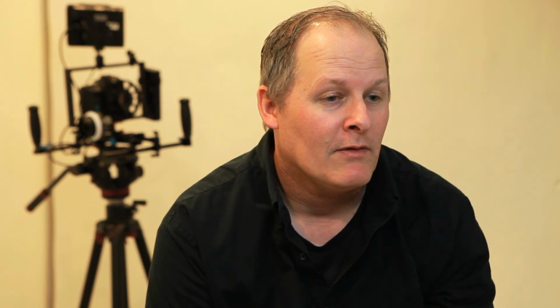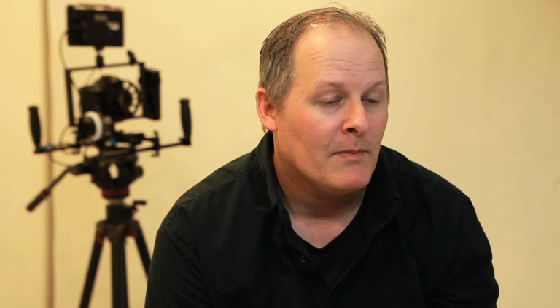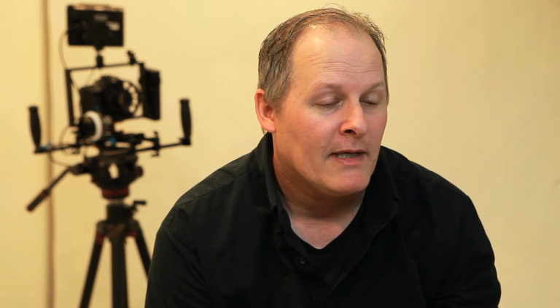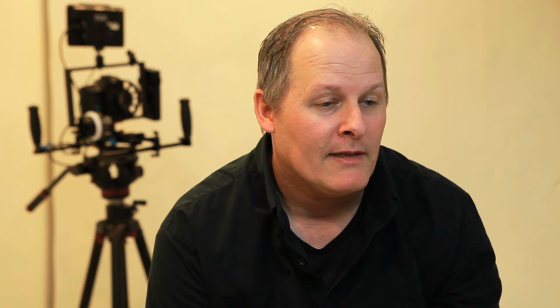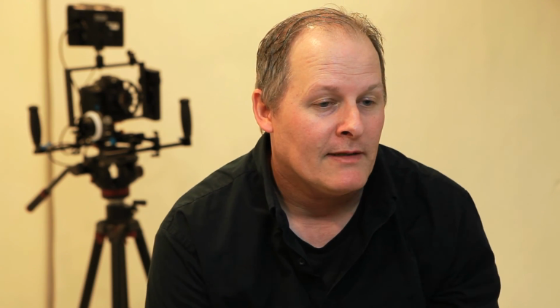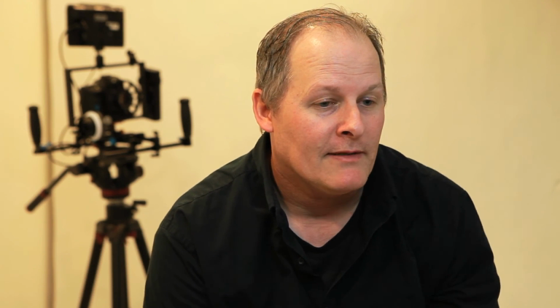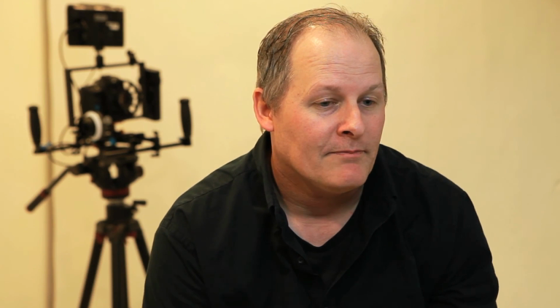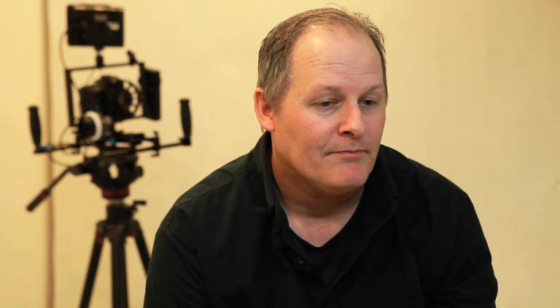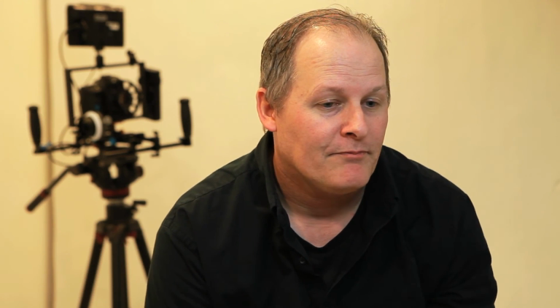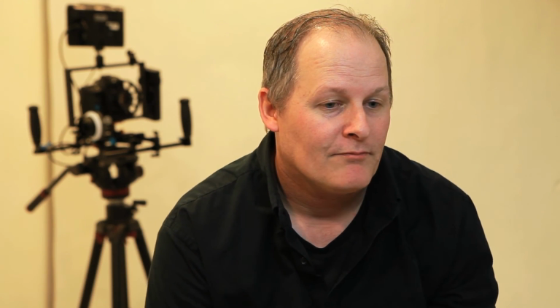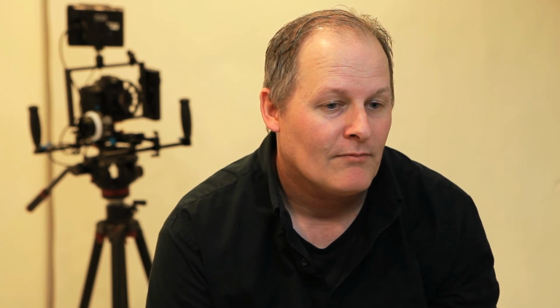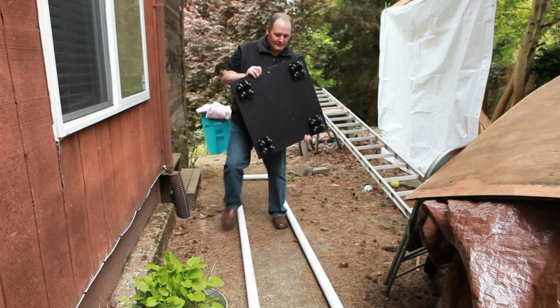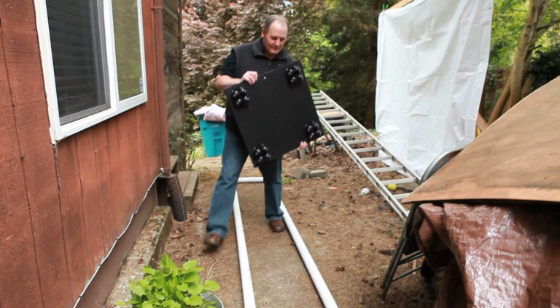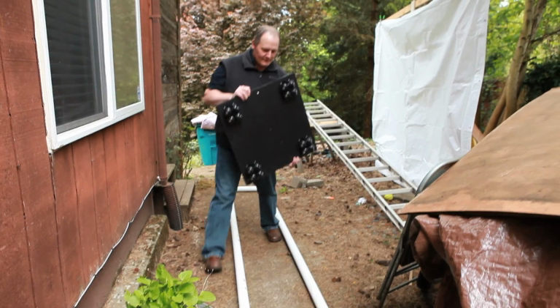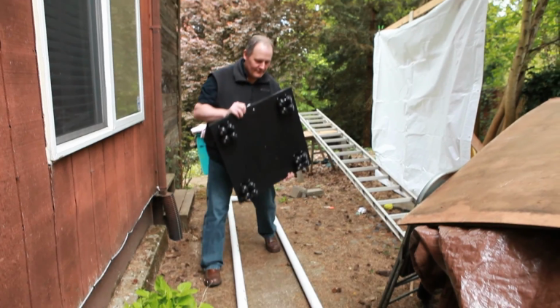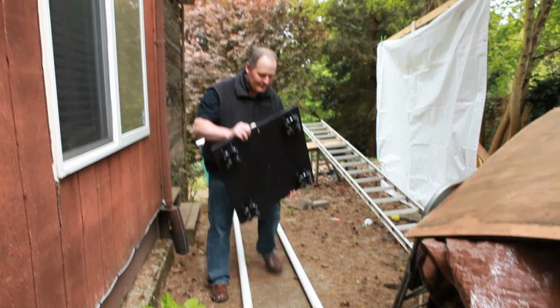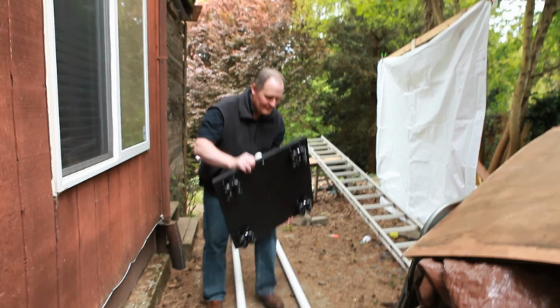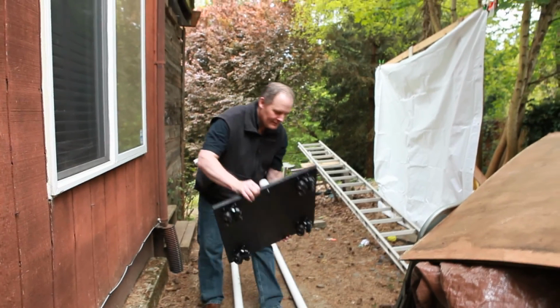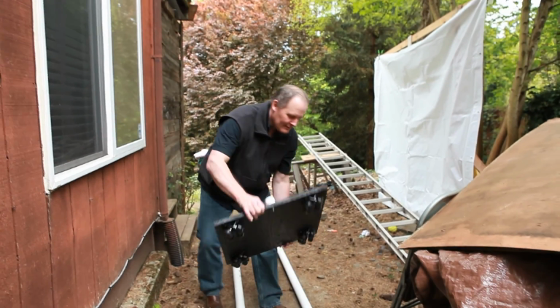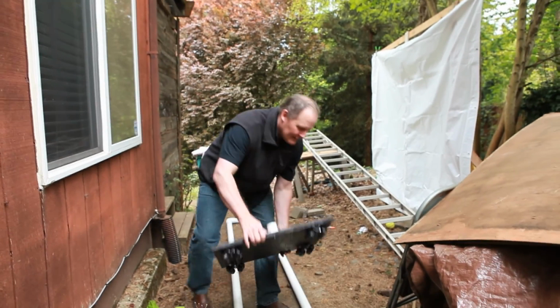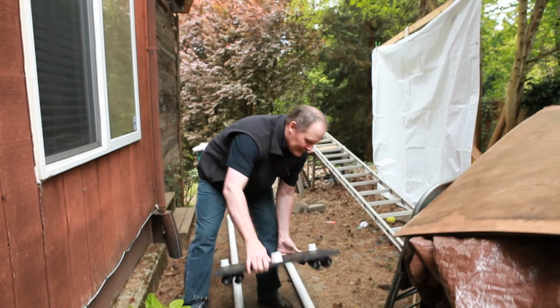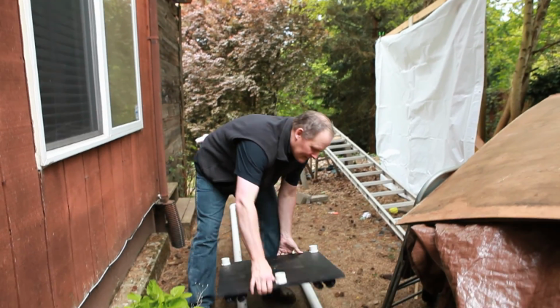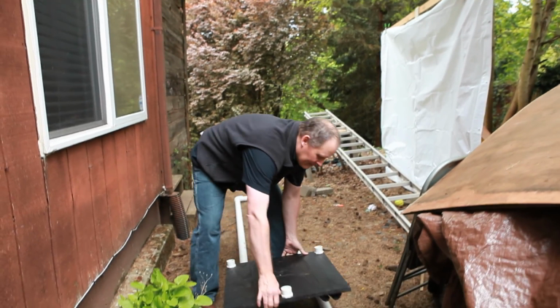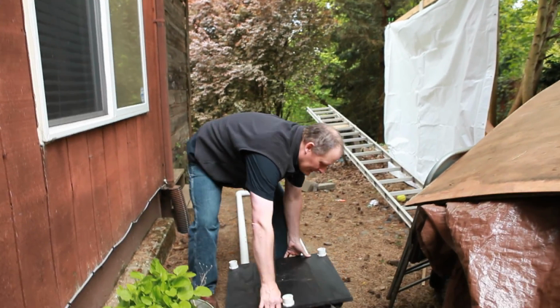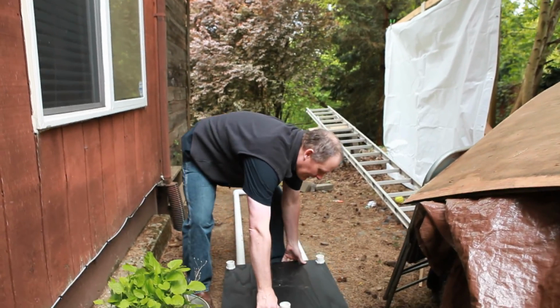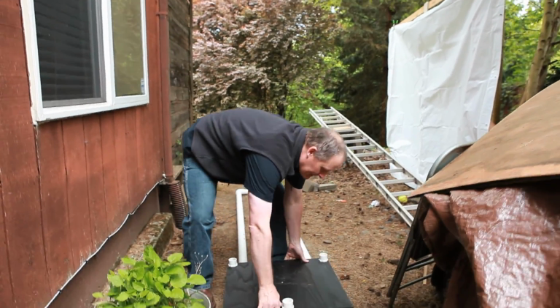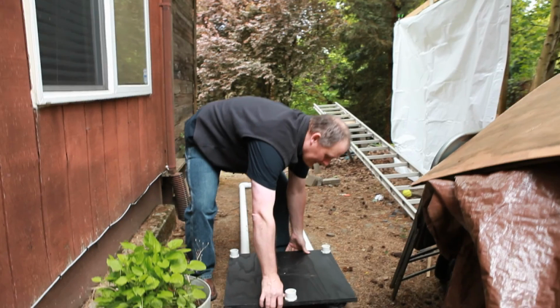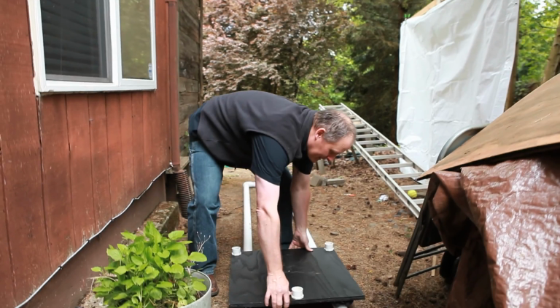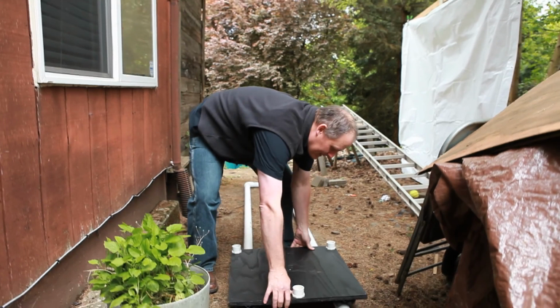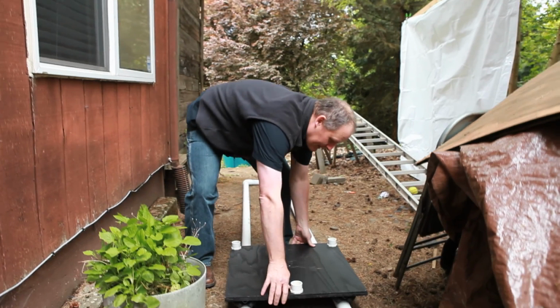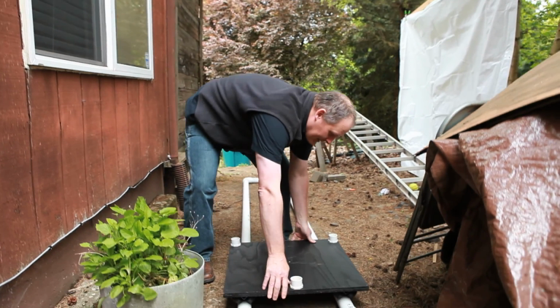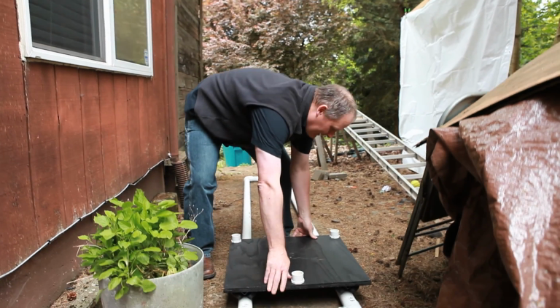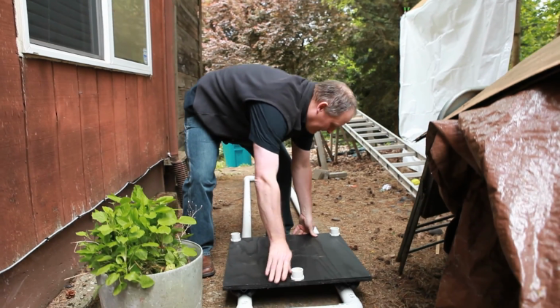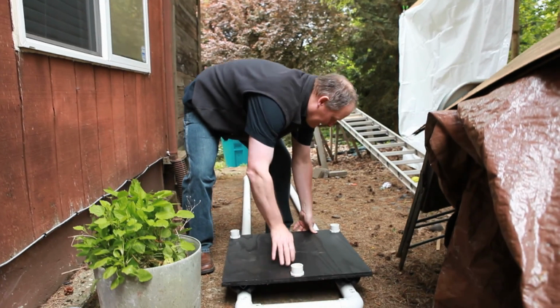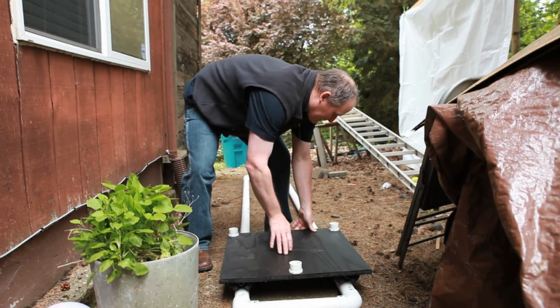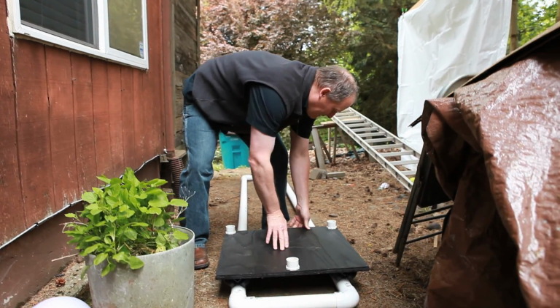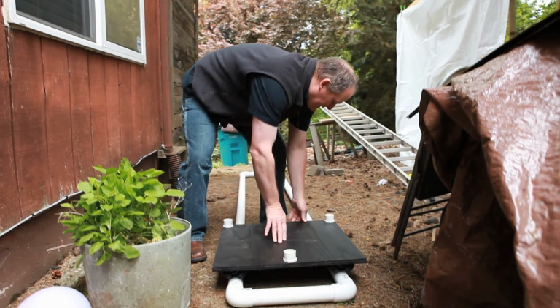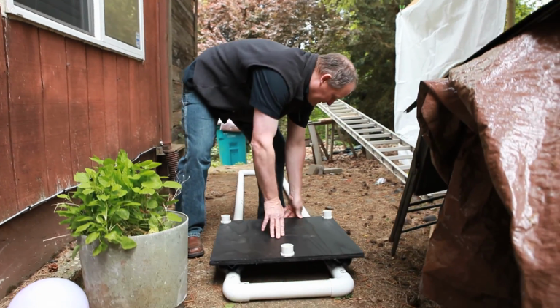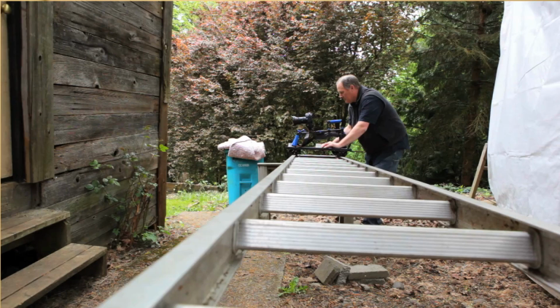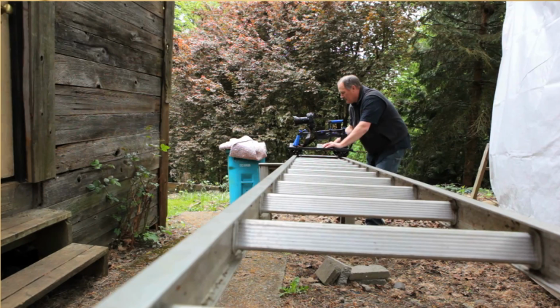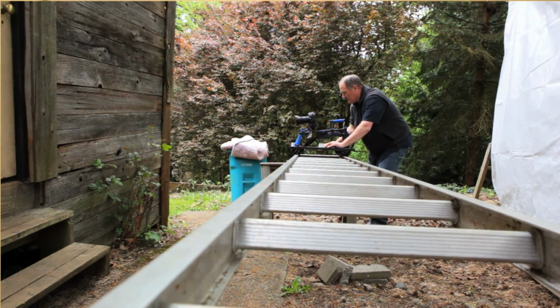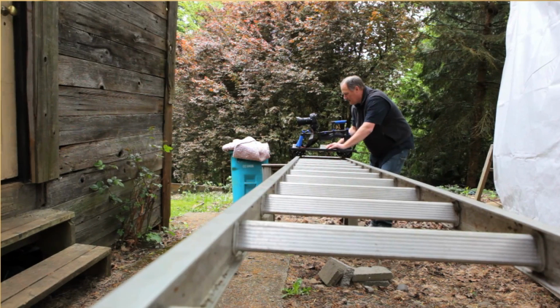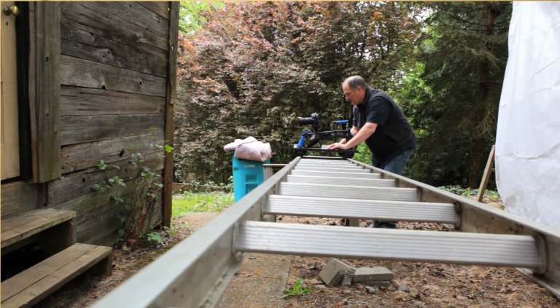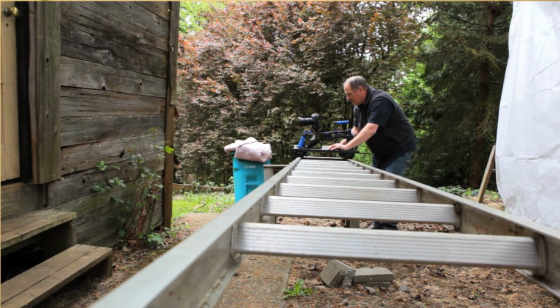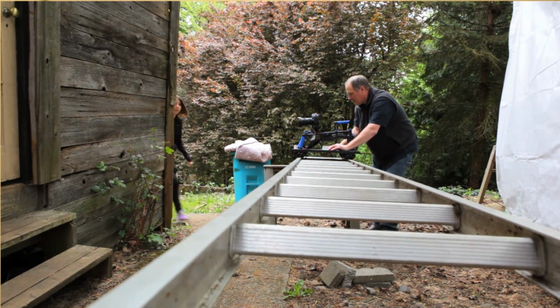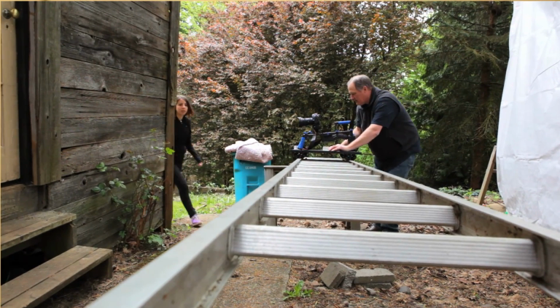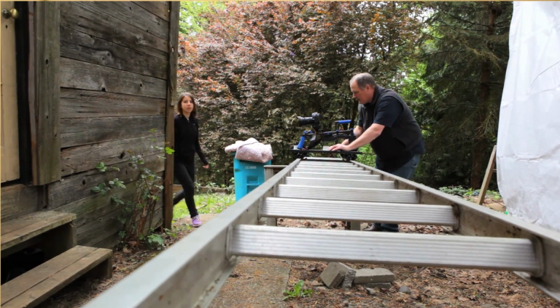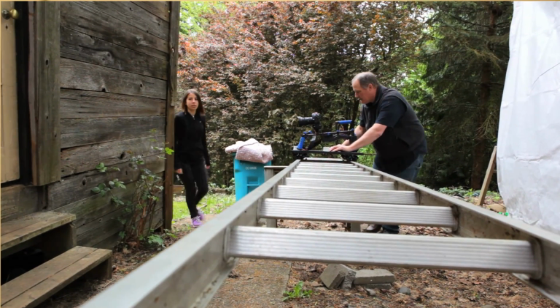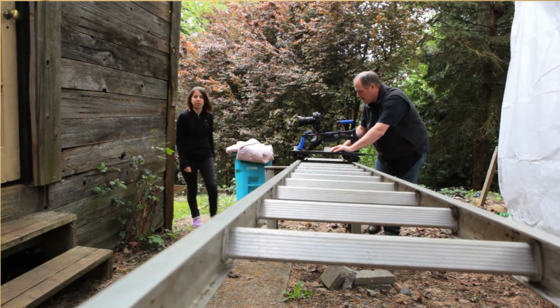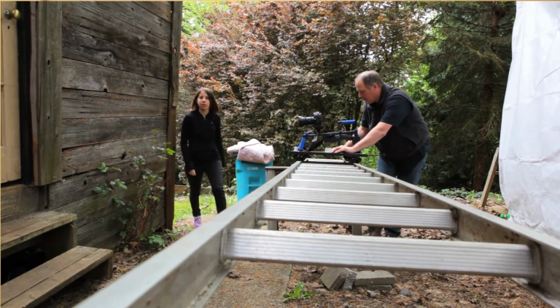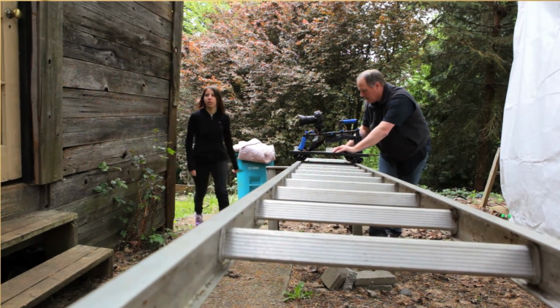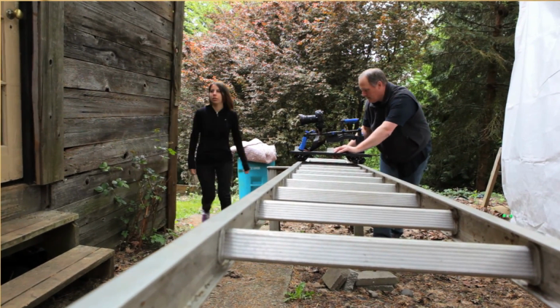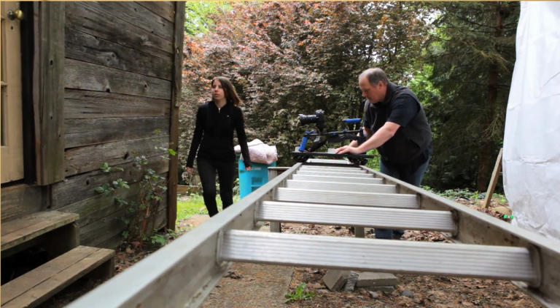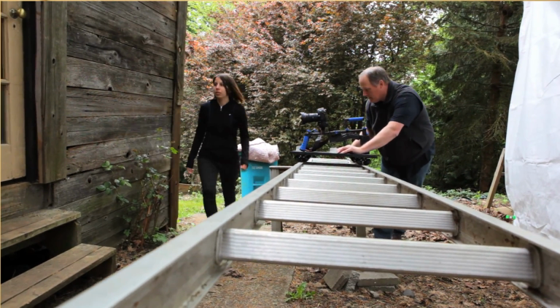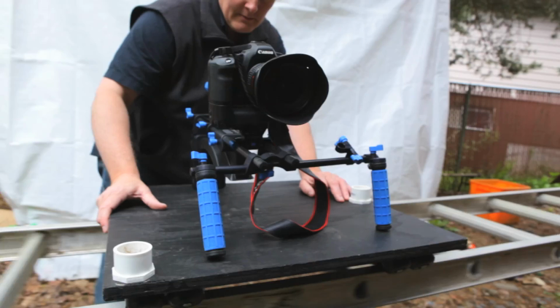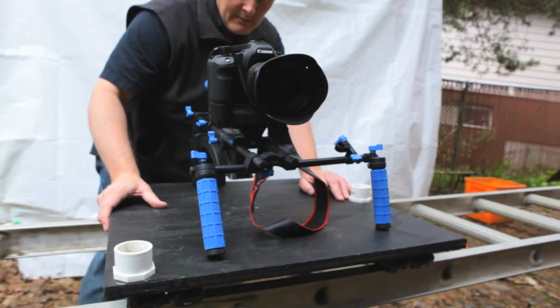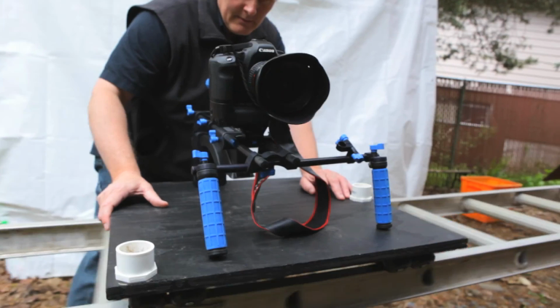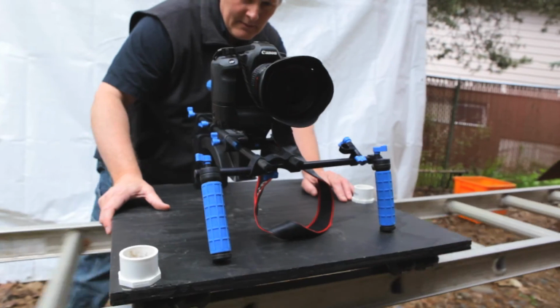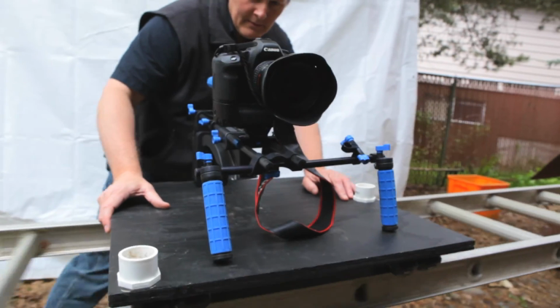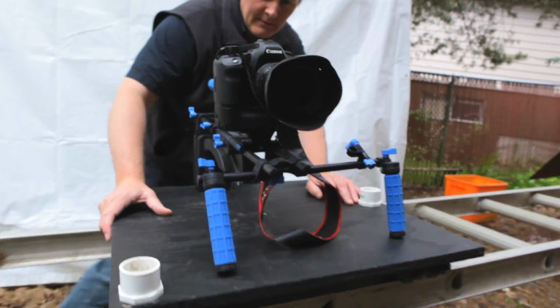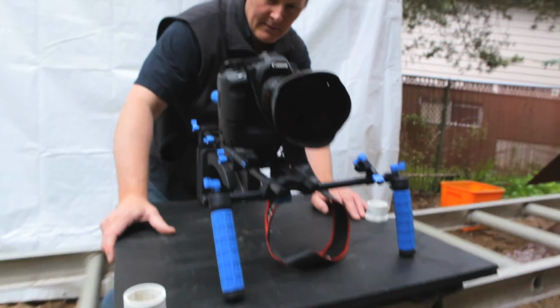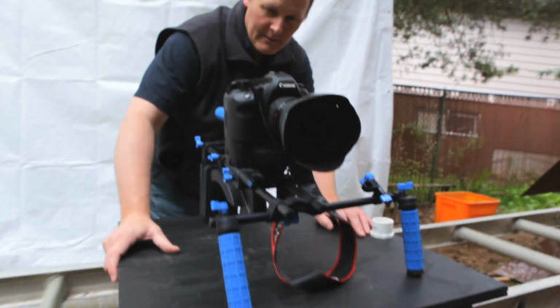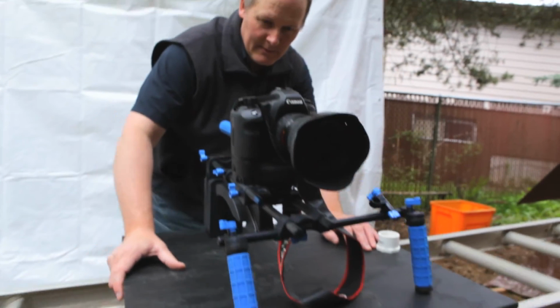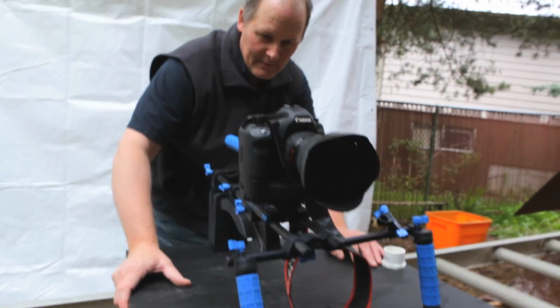We've made our own dolly track out of PVC pipe and my own dolly cart to roll along that, and that's worked great.